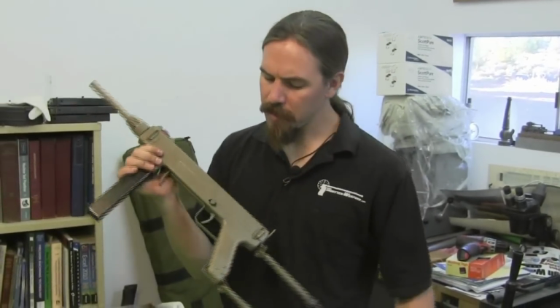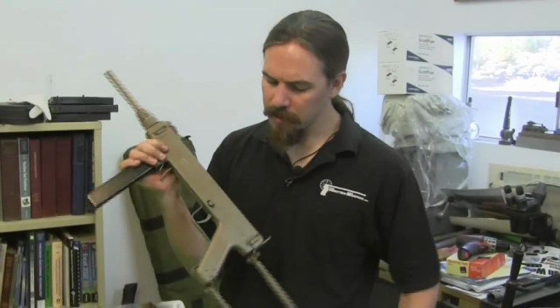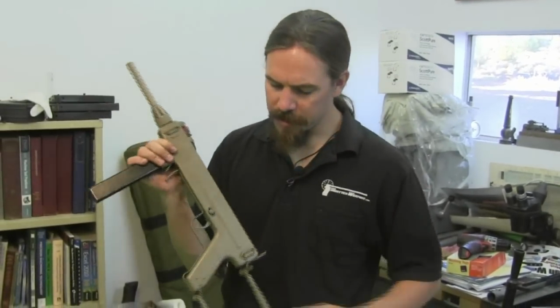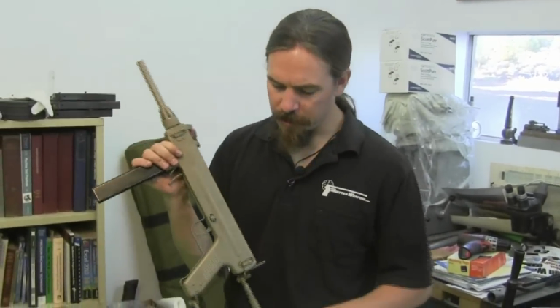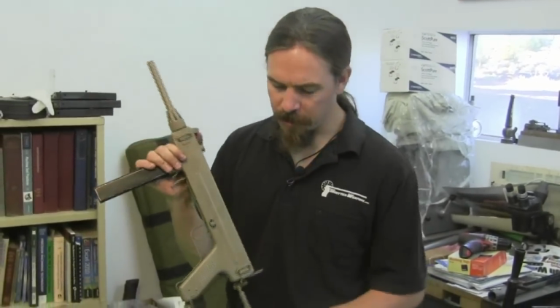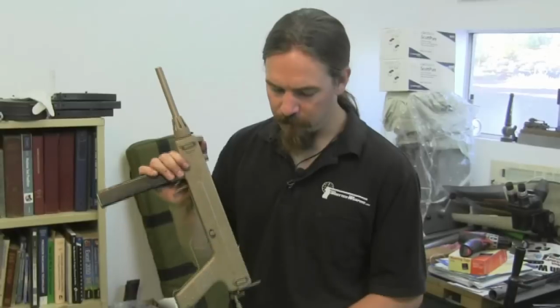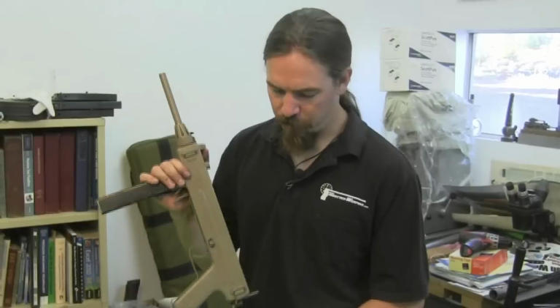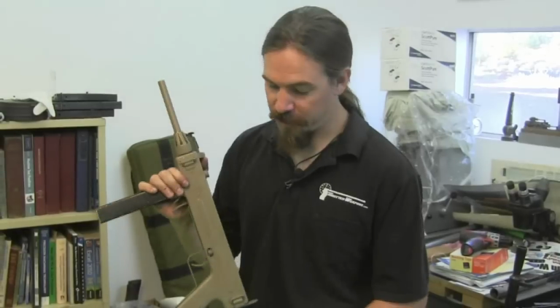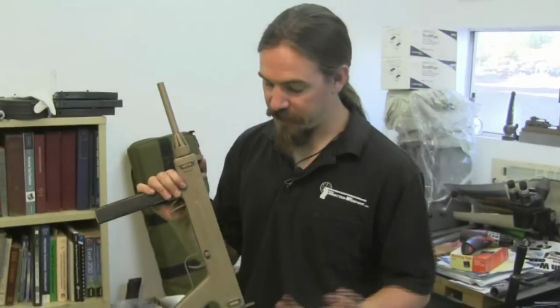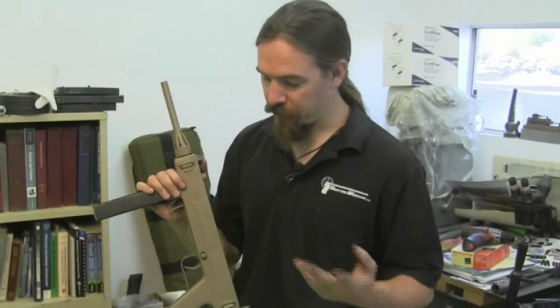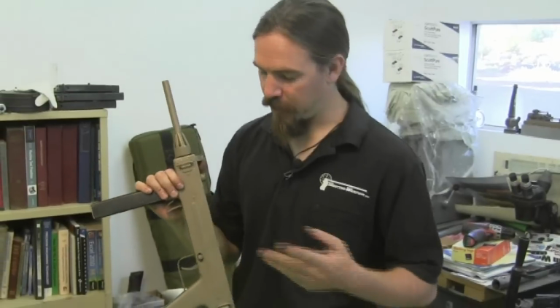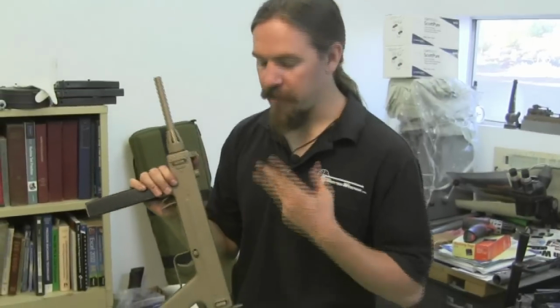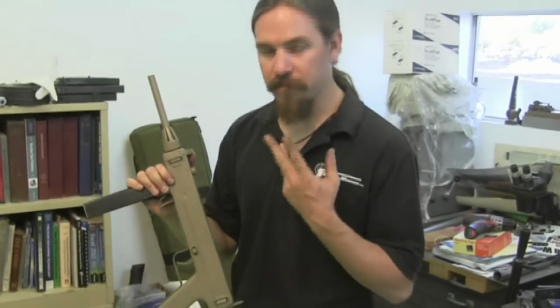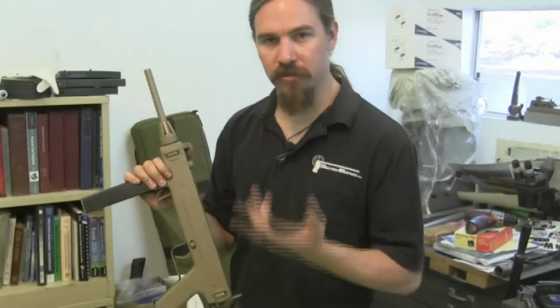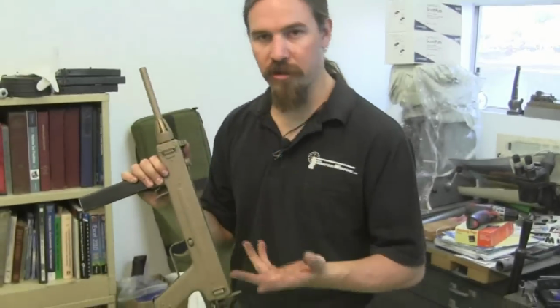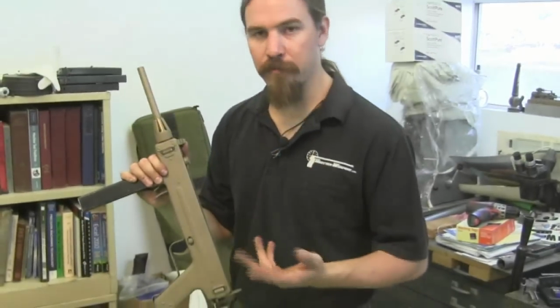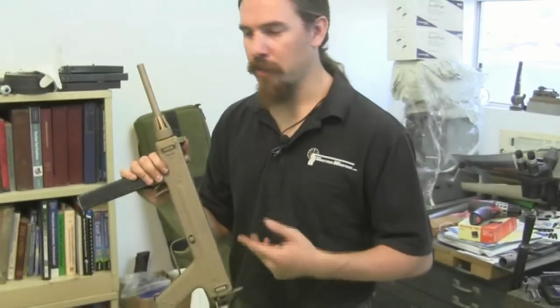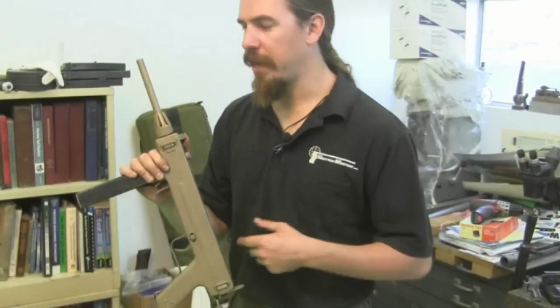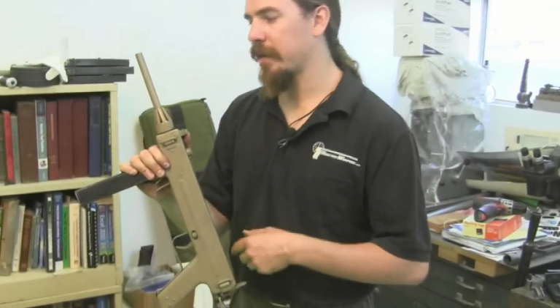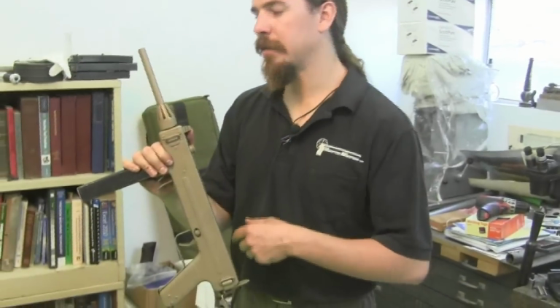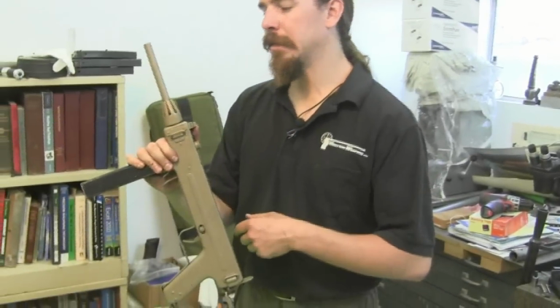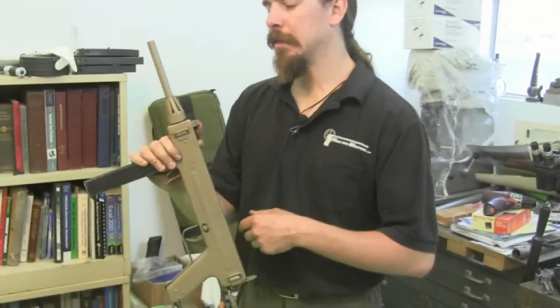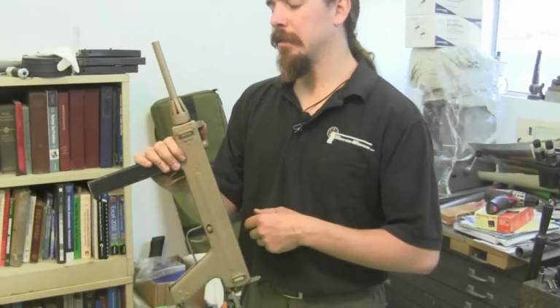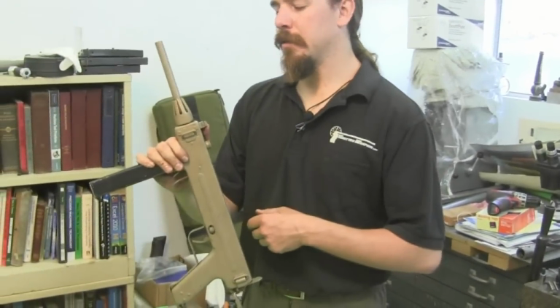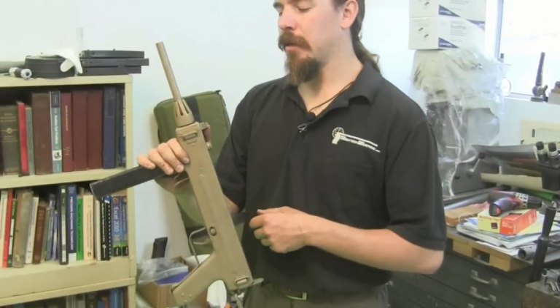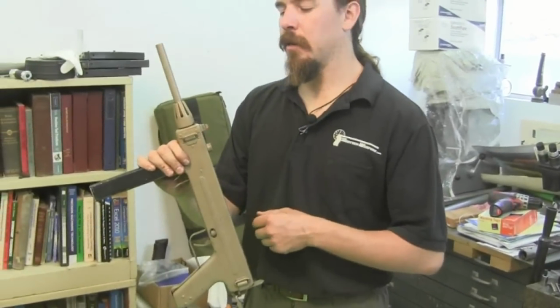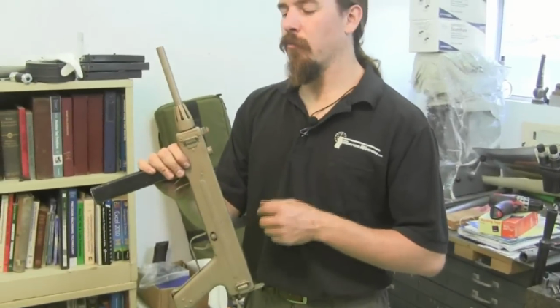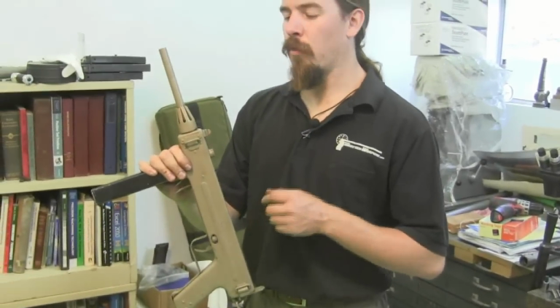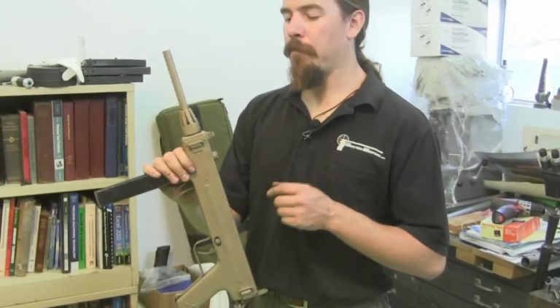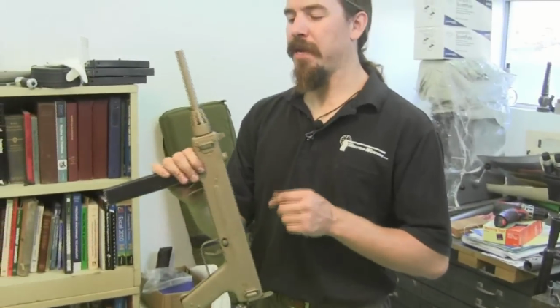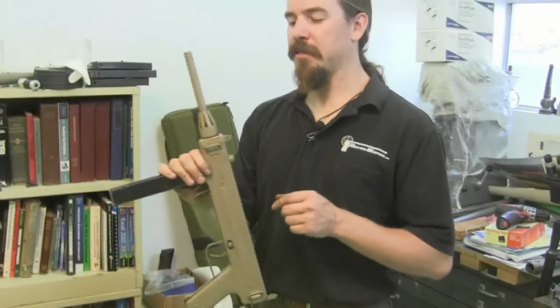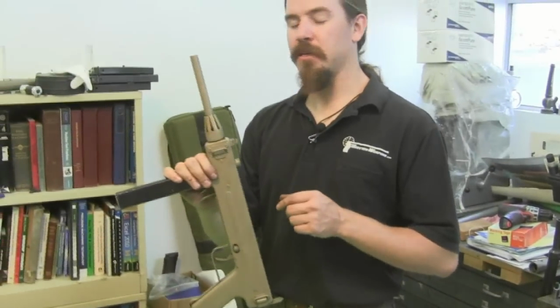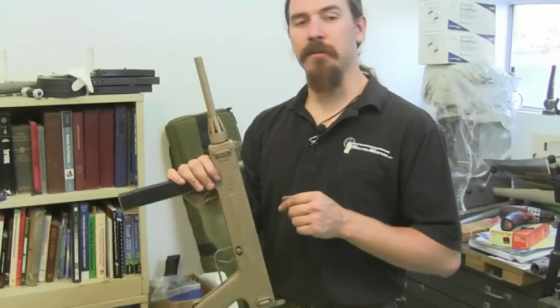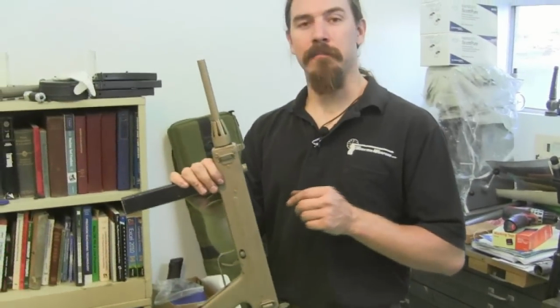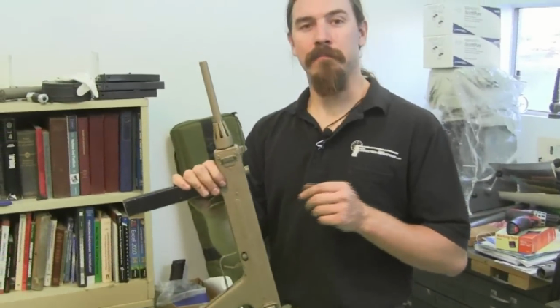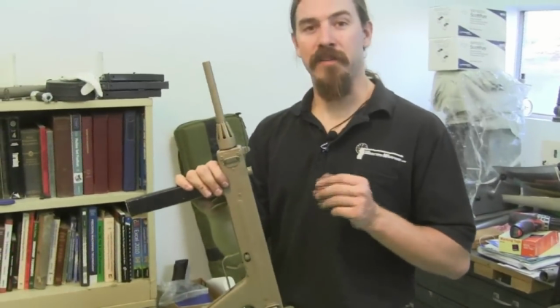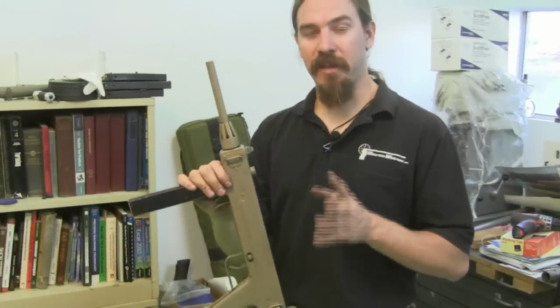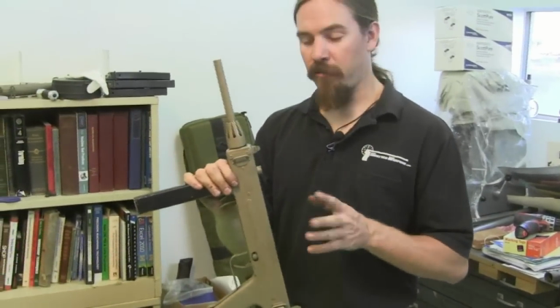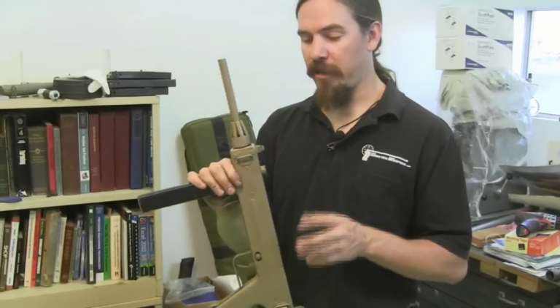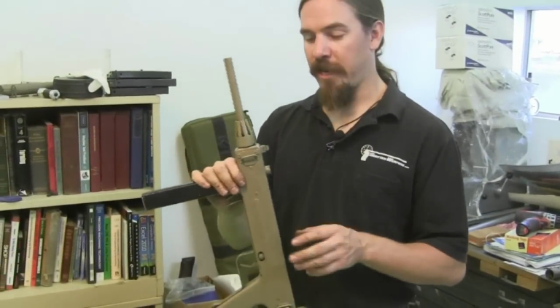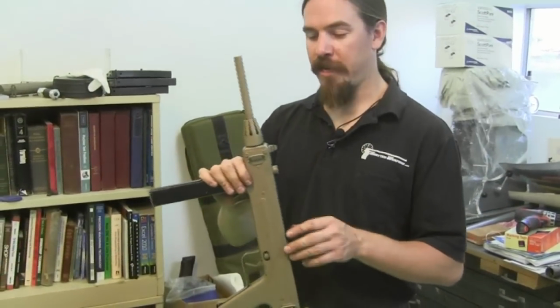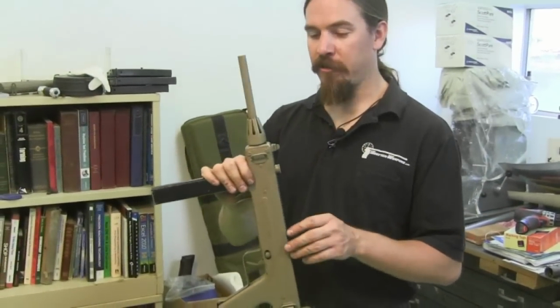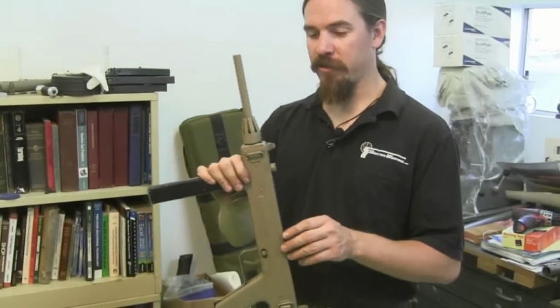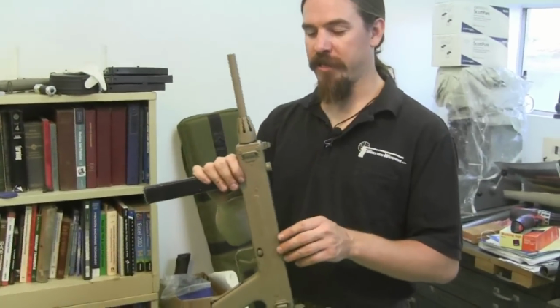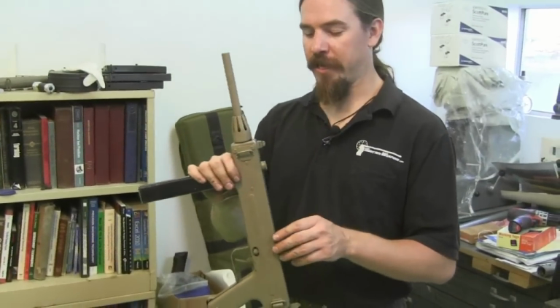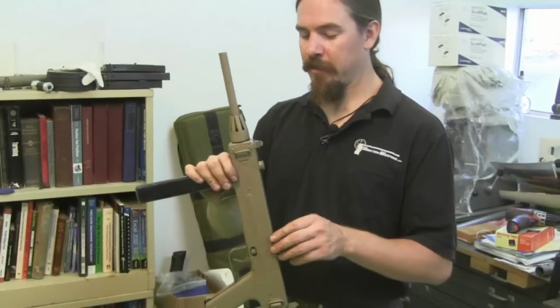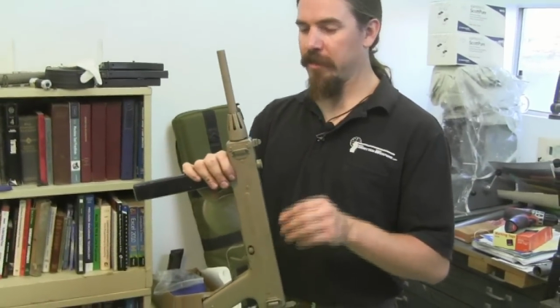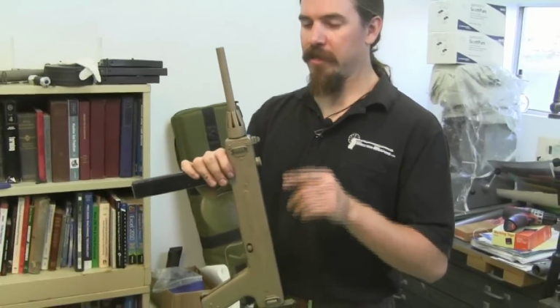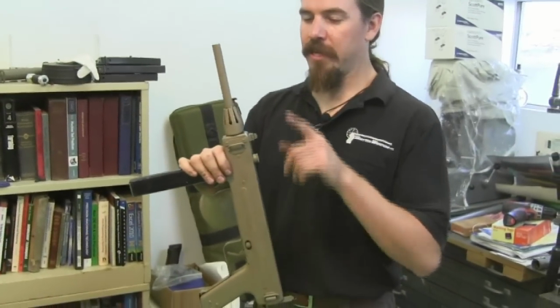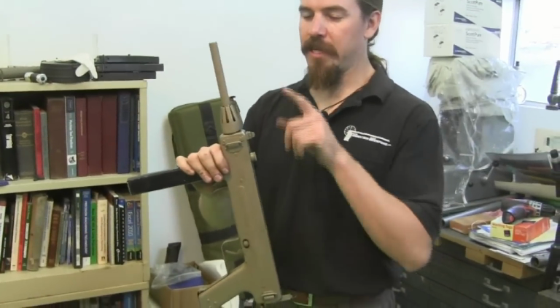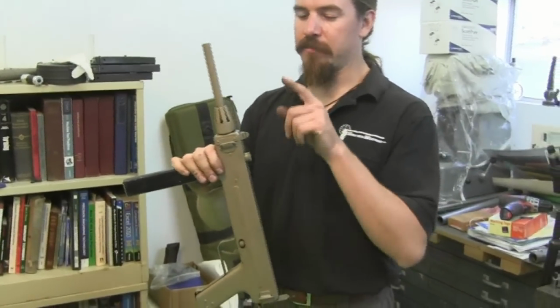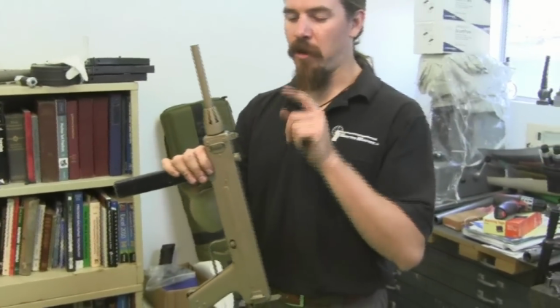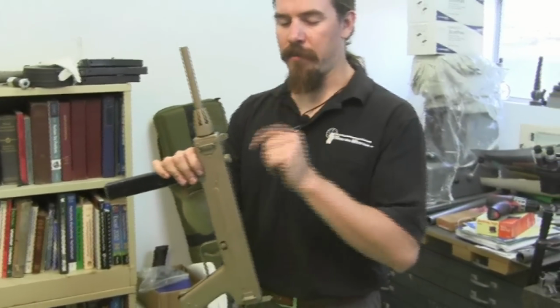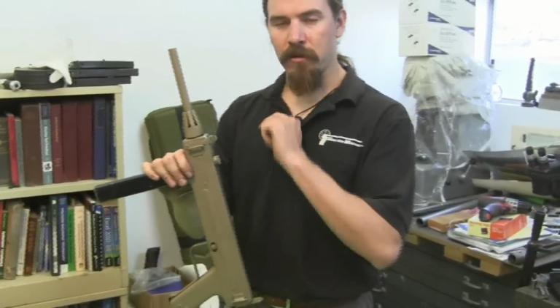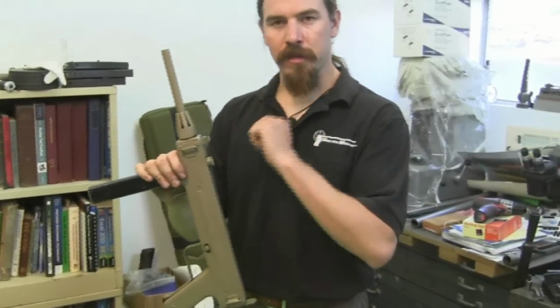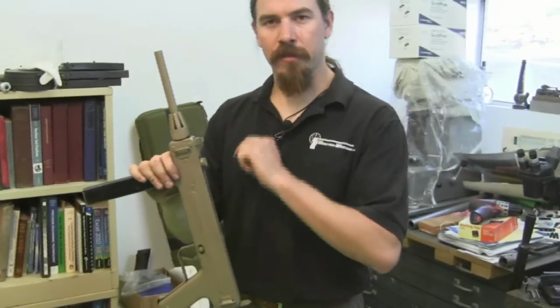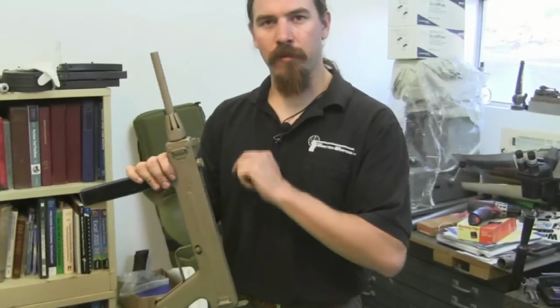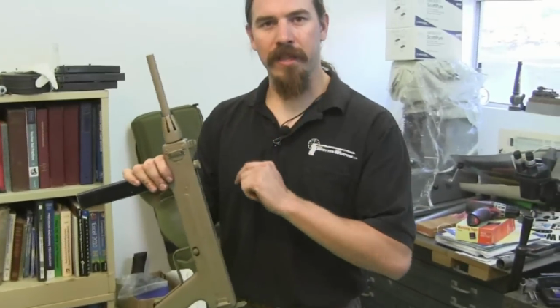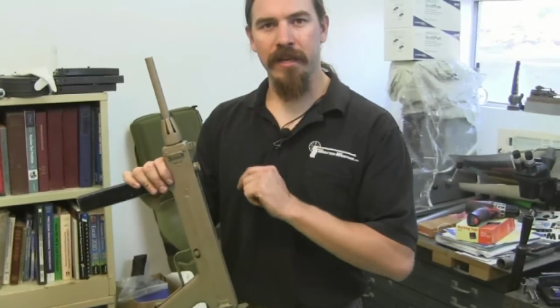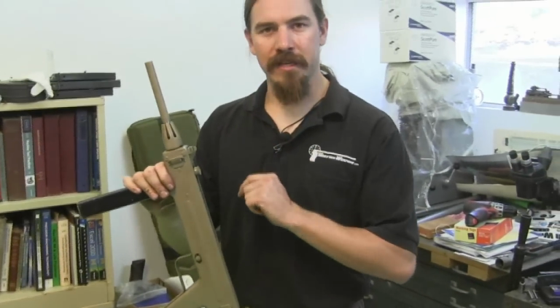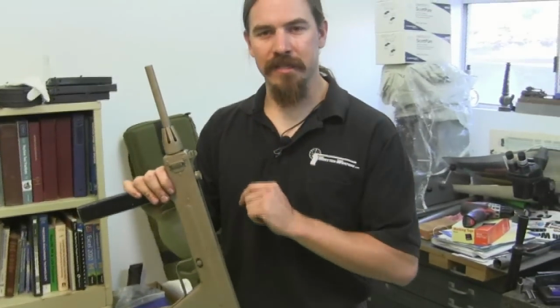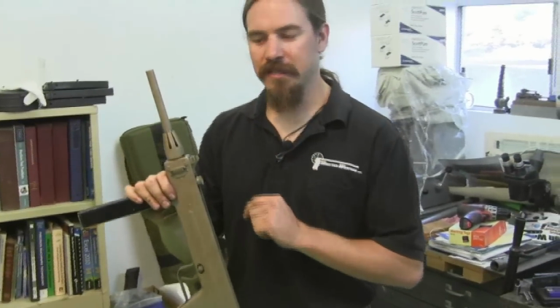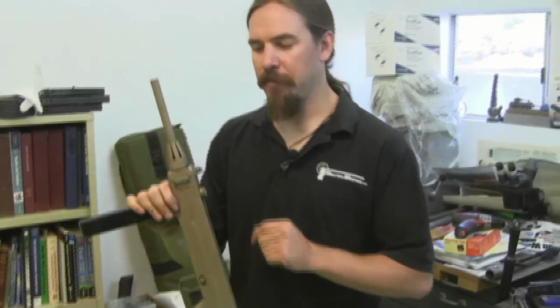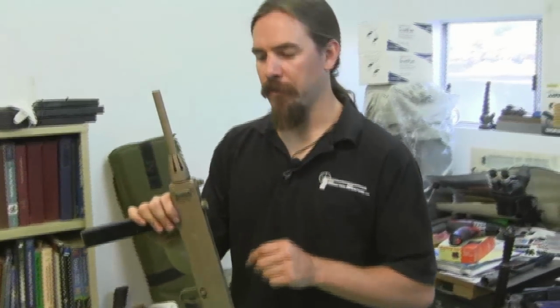They're a pretty simple gun, straight blowback. What makes them different and interesting is primarily the way they disassemble.